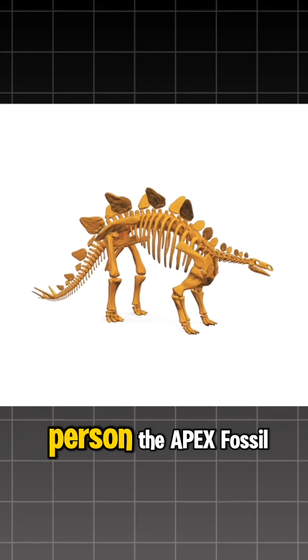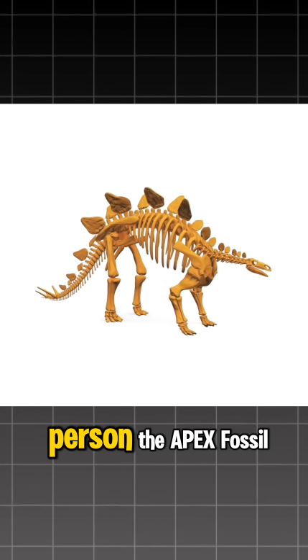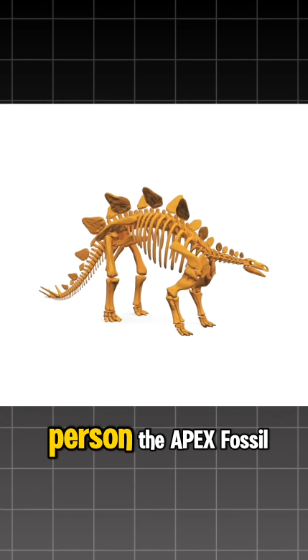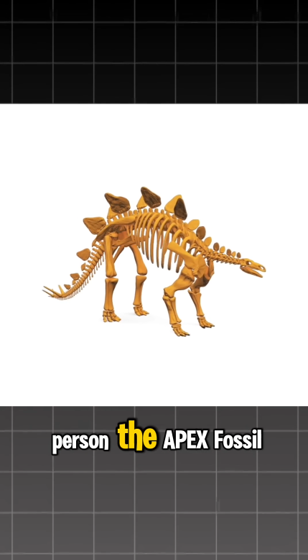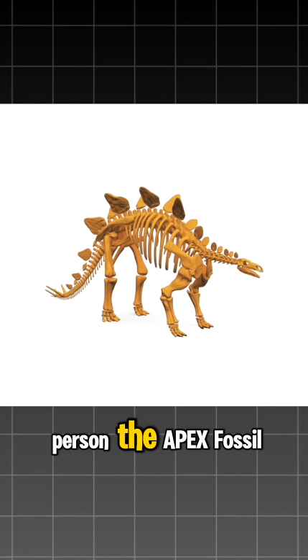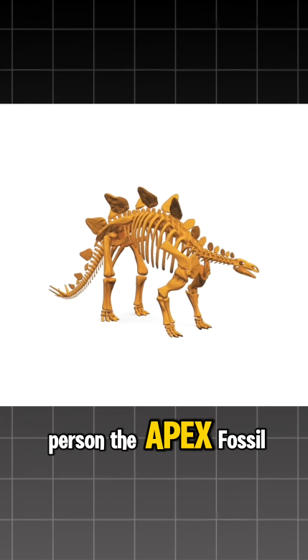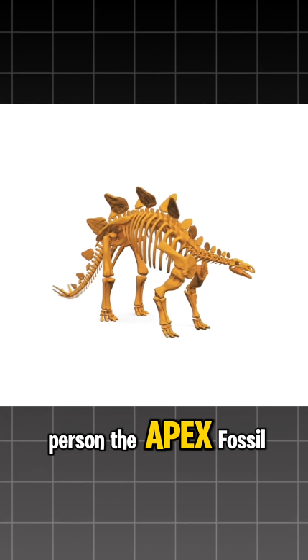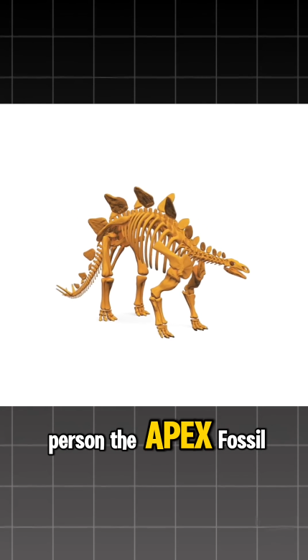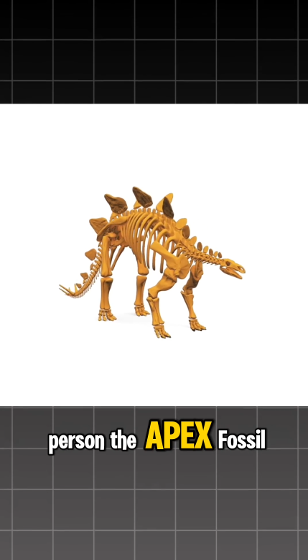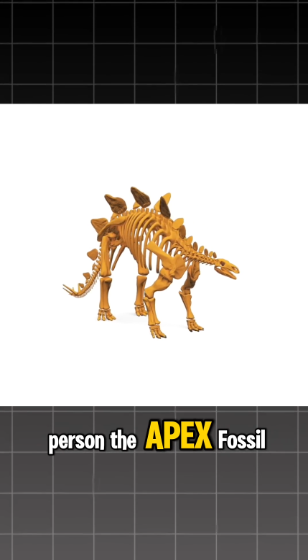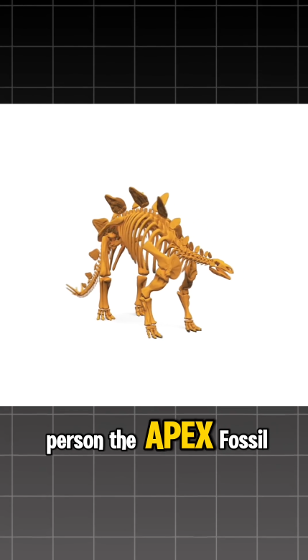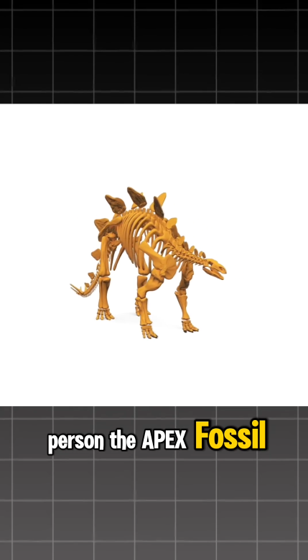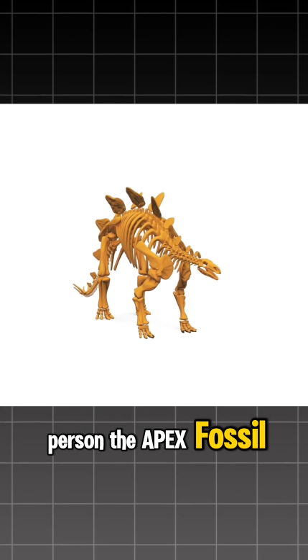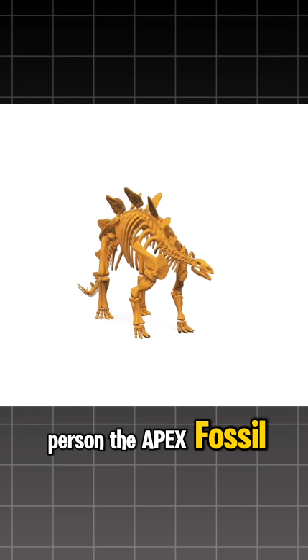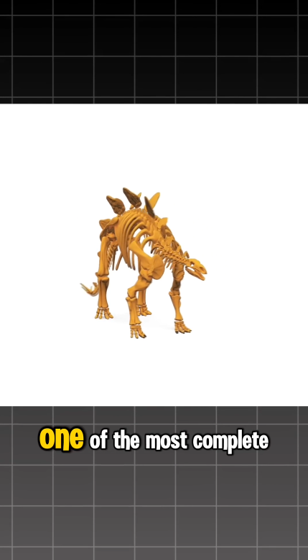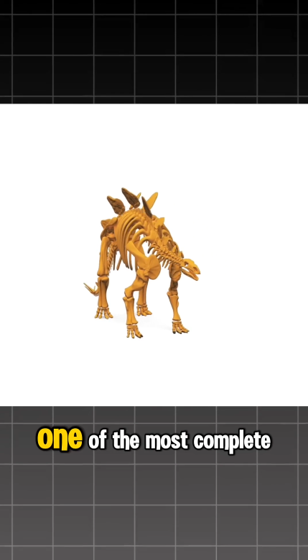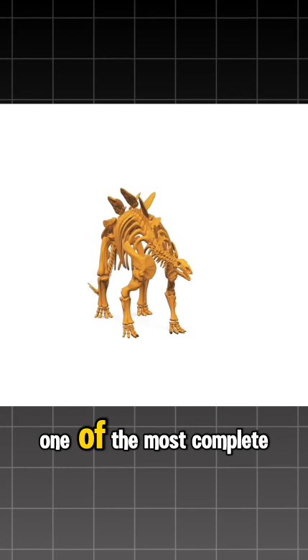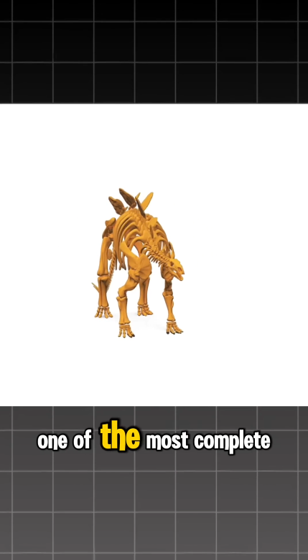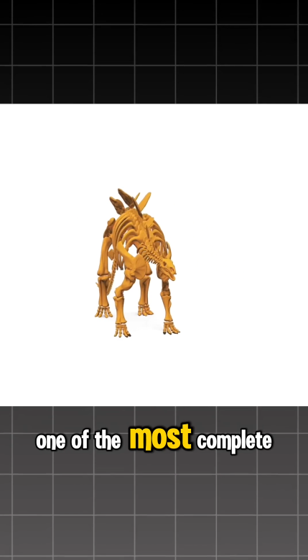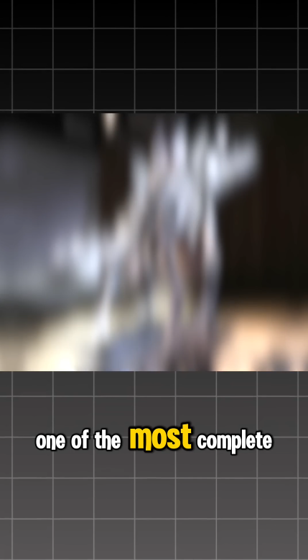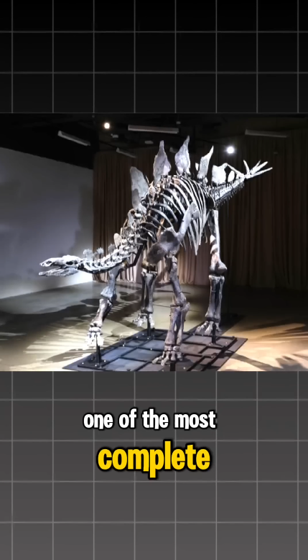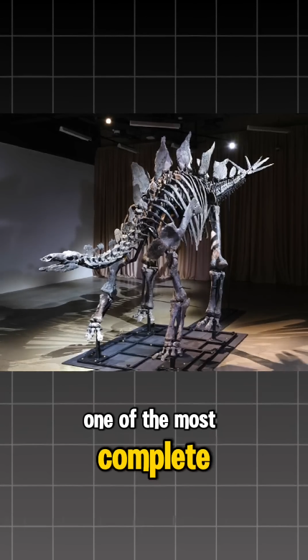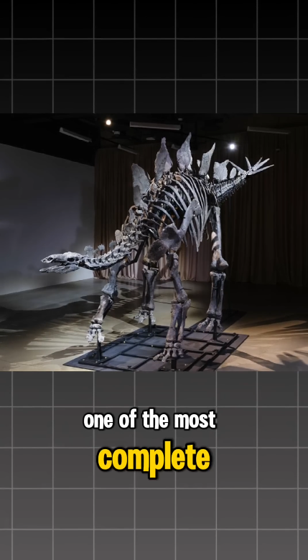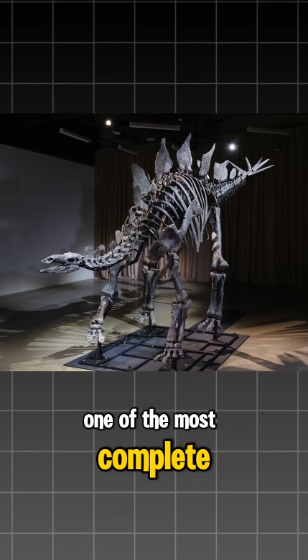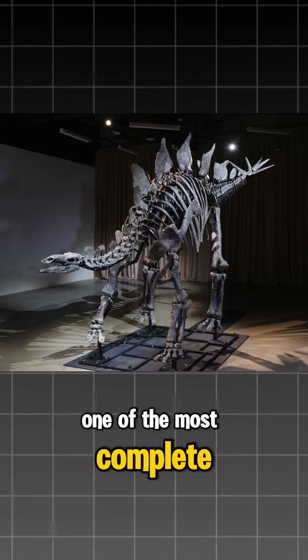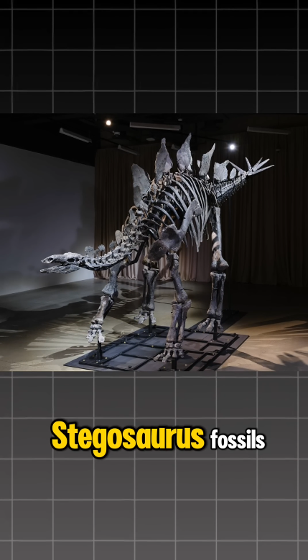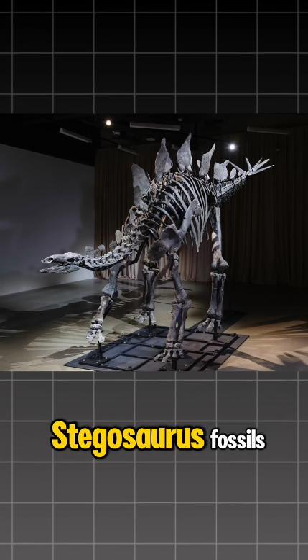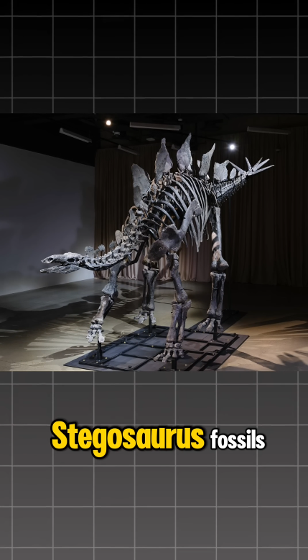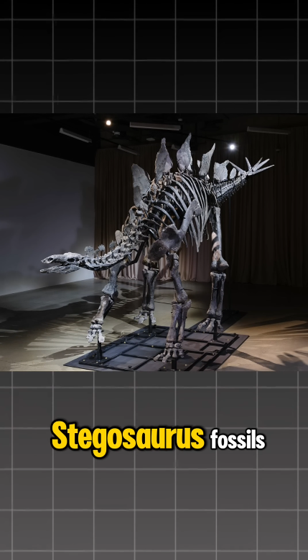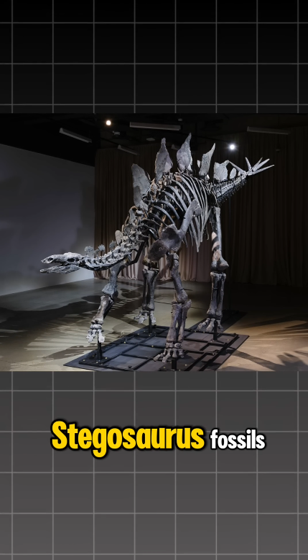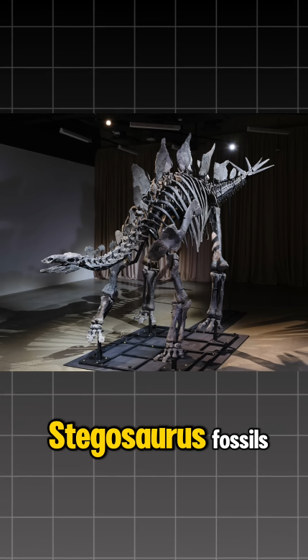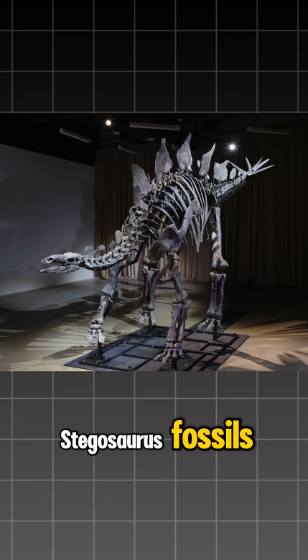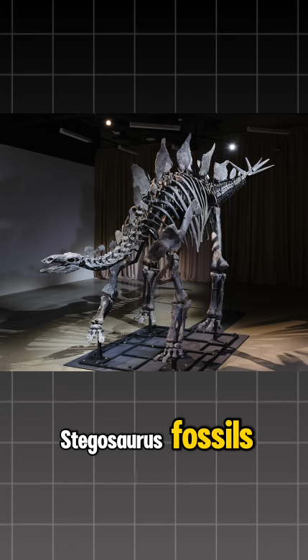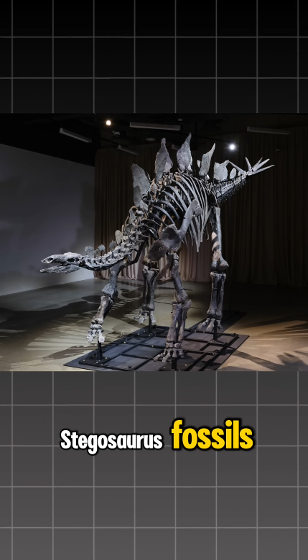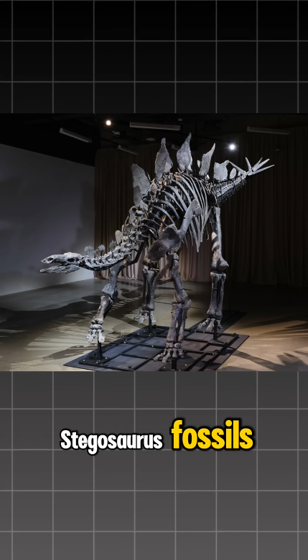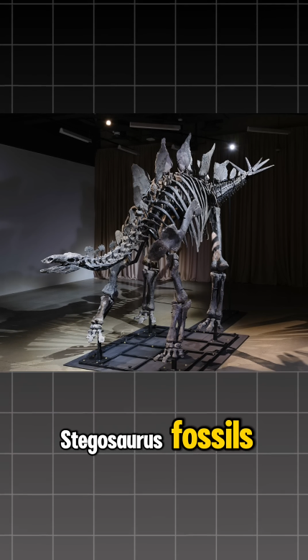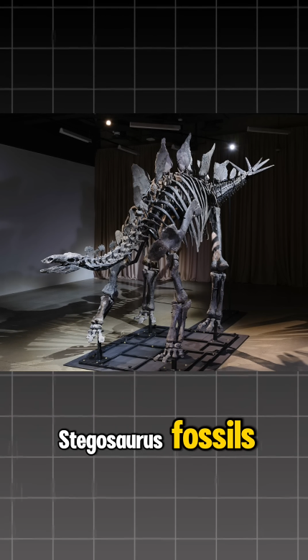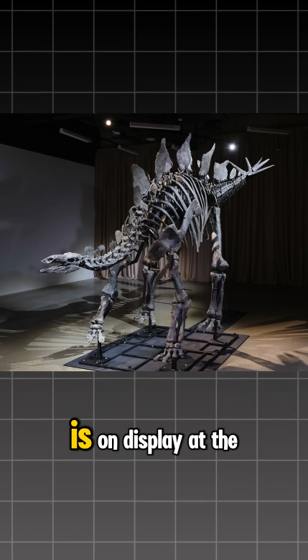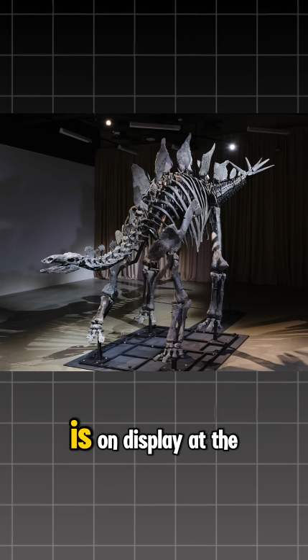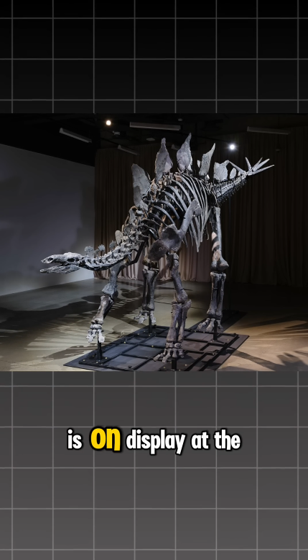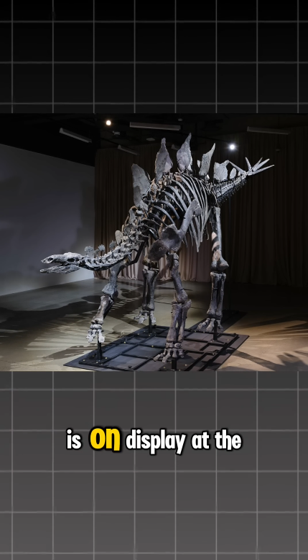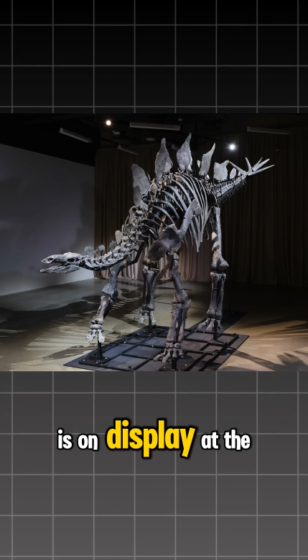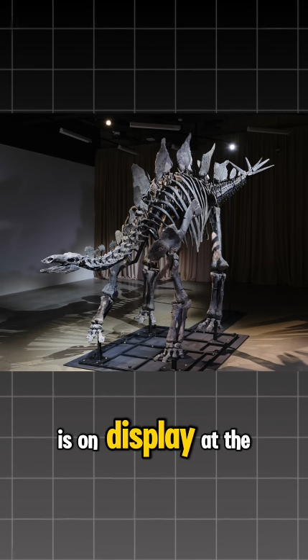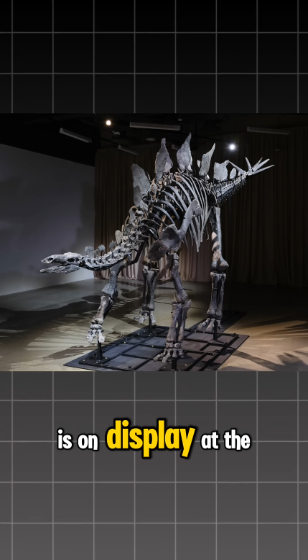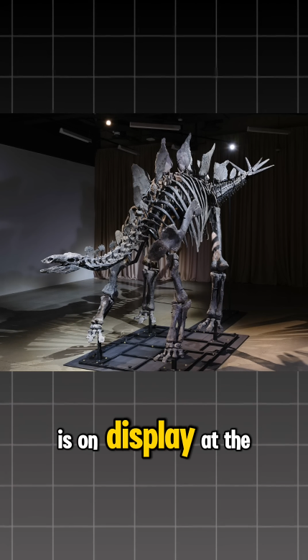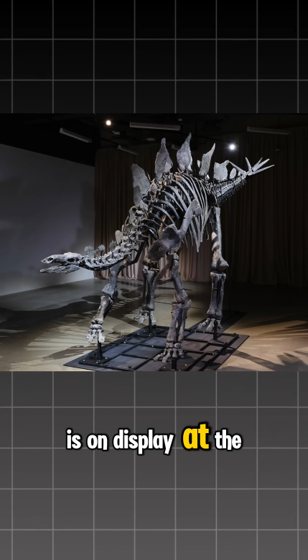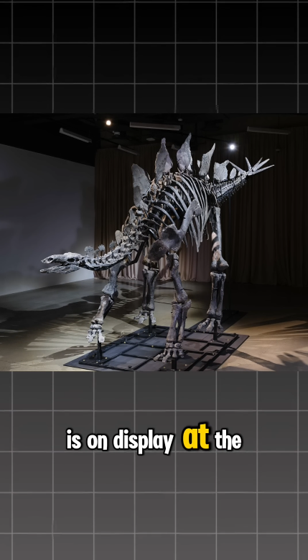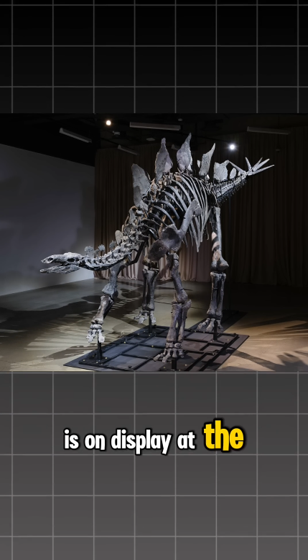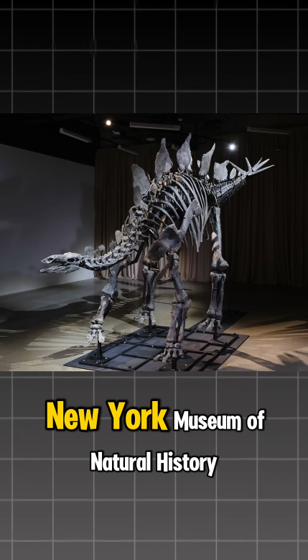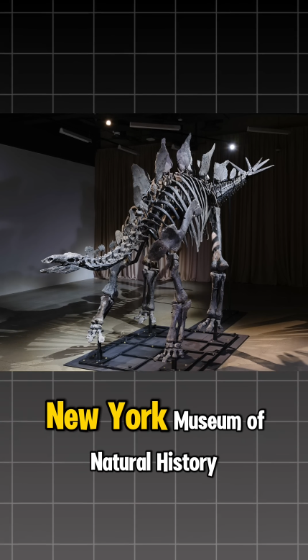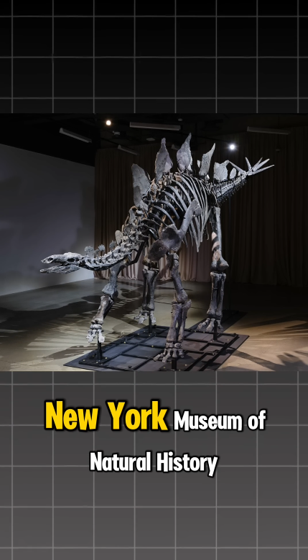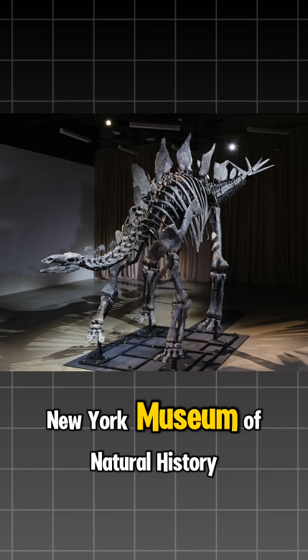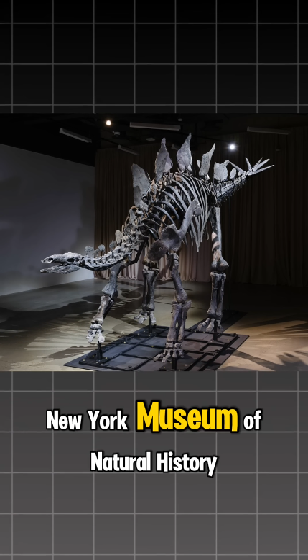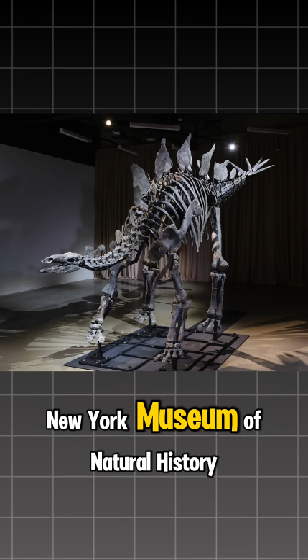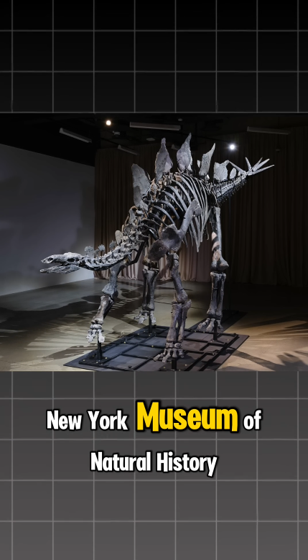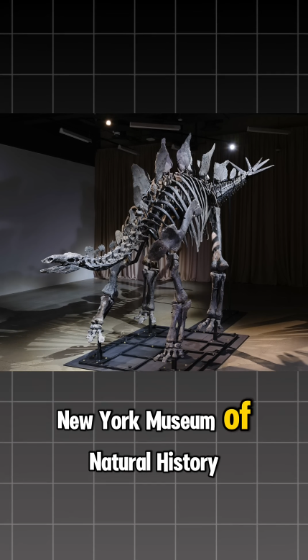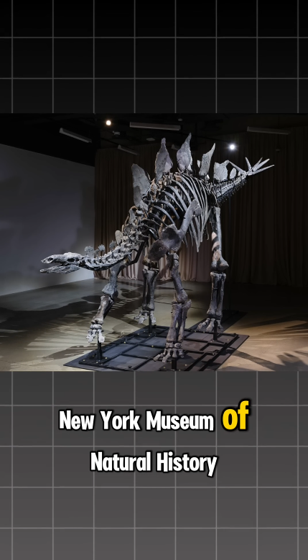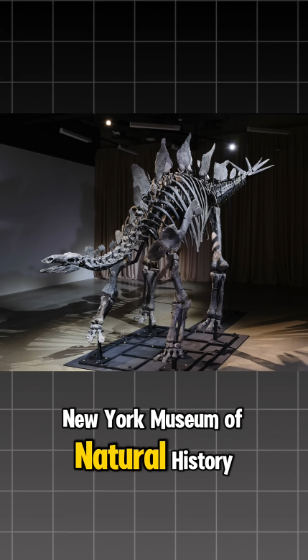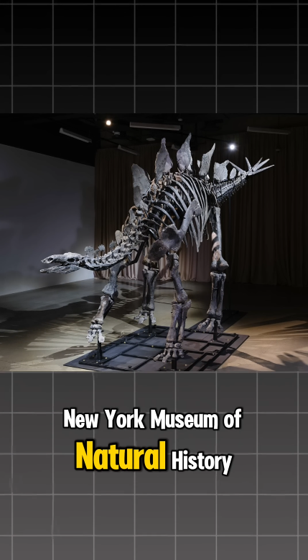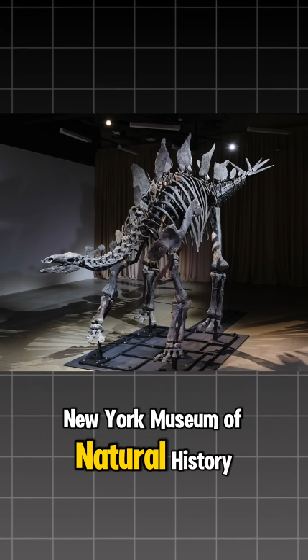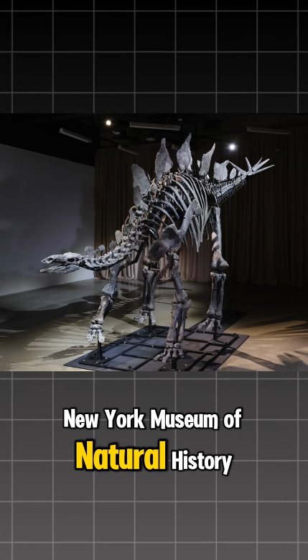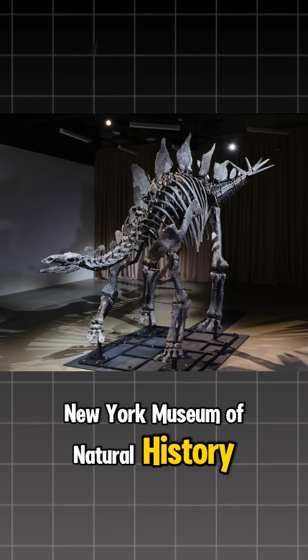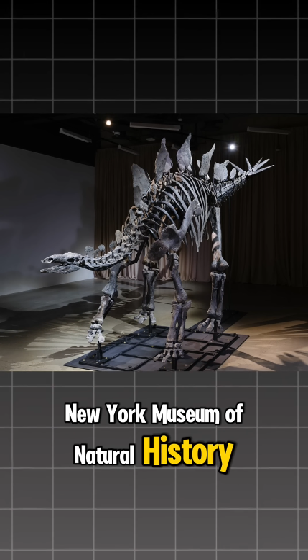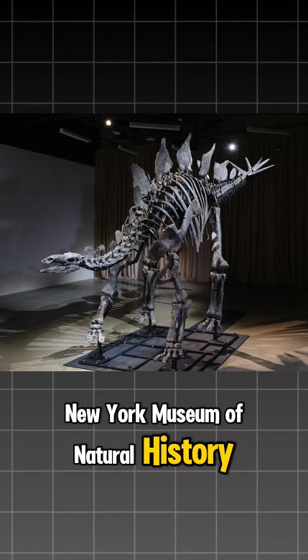The apex fossil, one of the most complete Stegosaurus fossils, is on display at the New York Museum of Natural History.